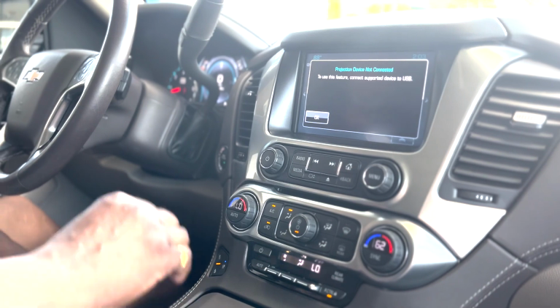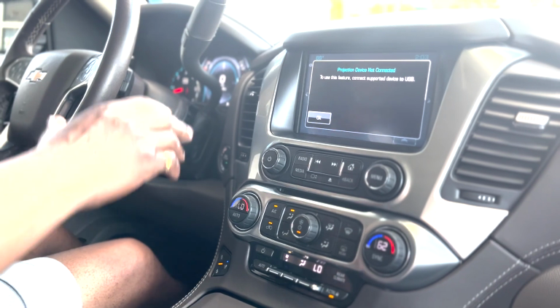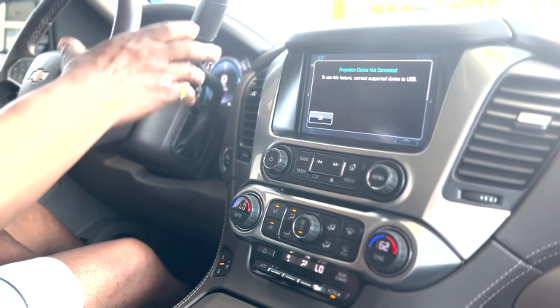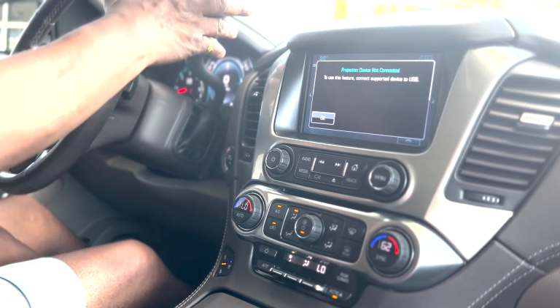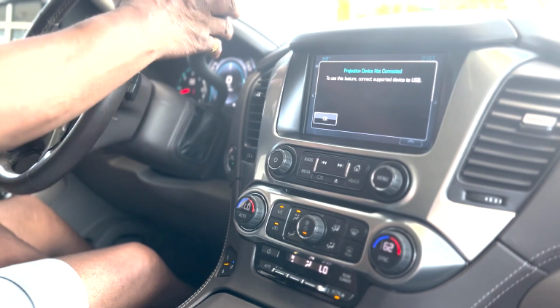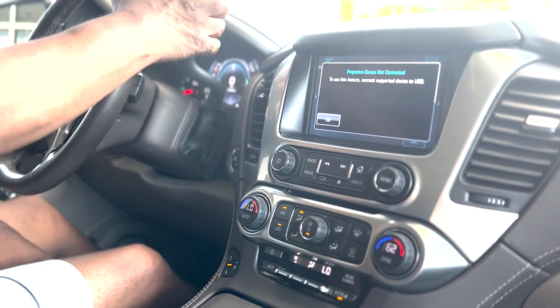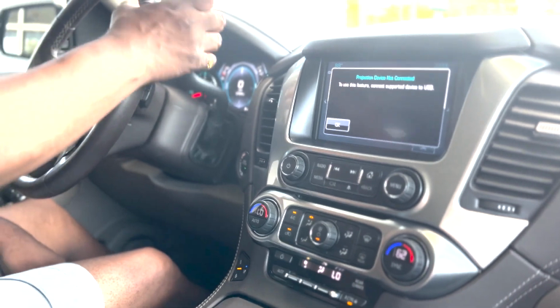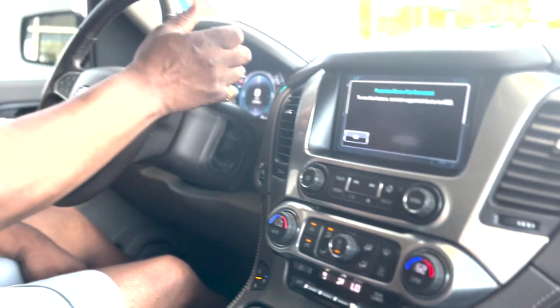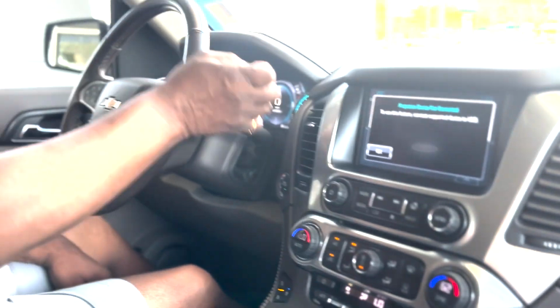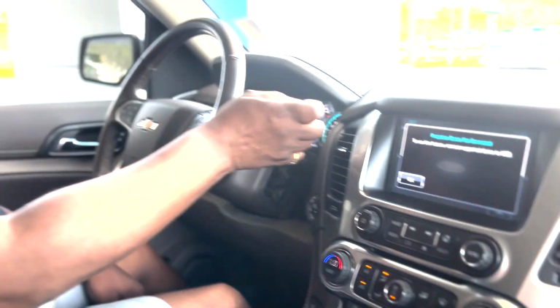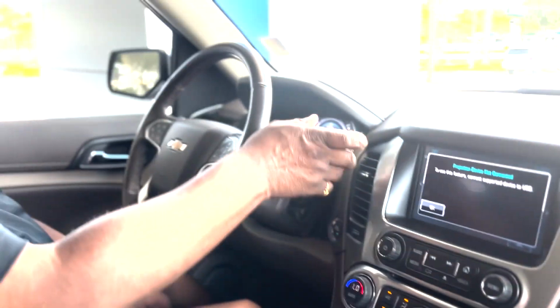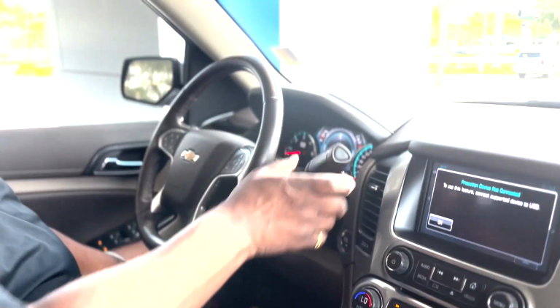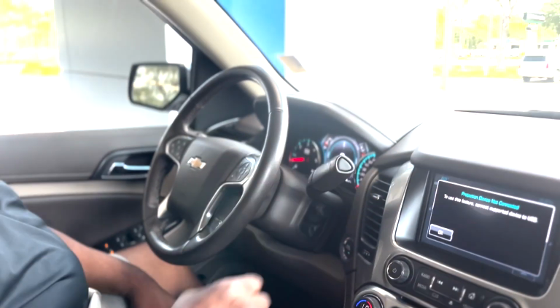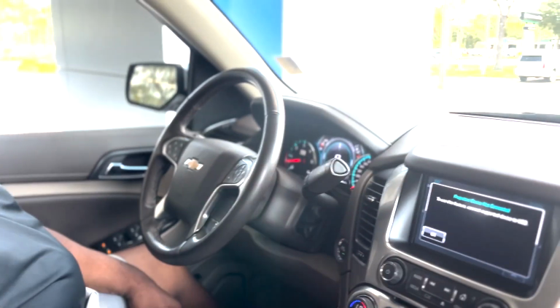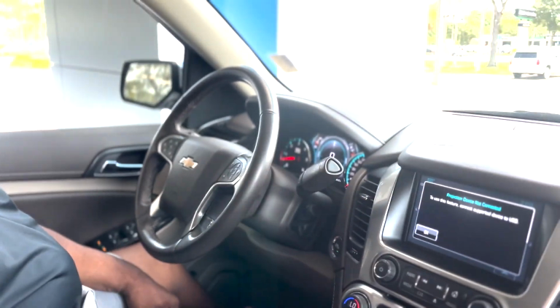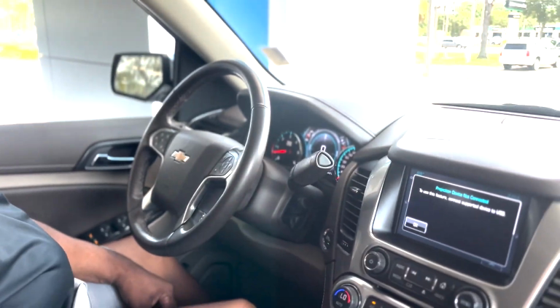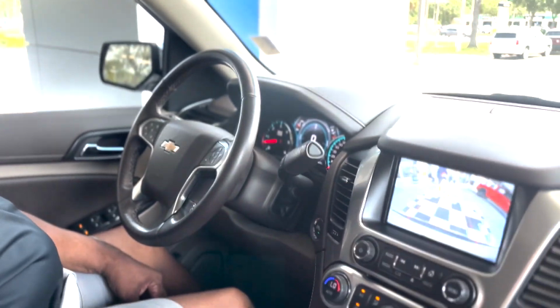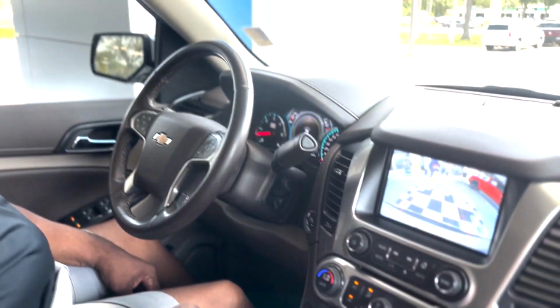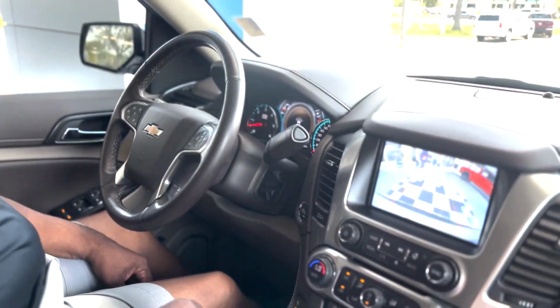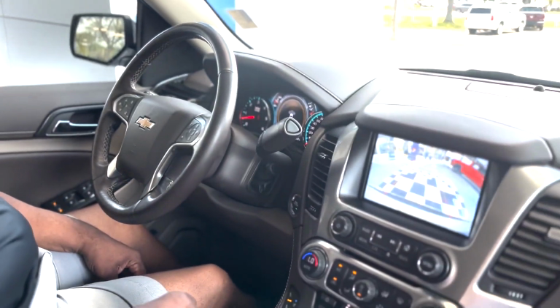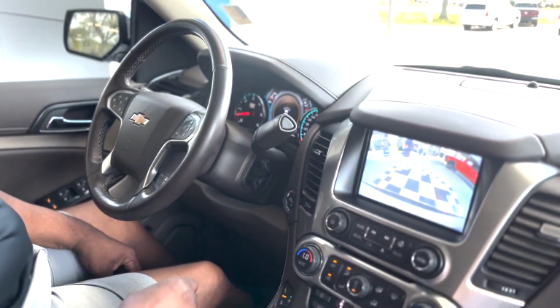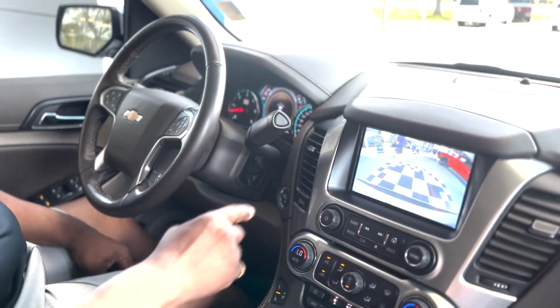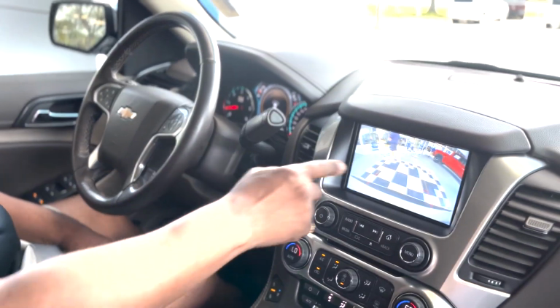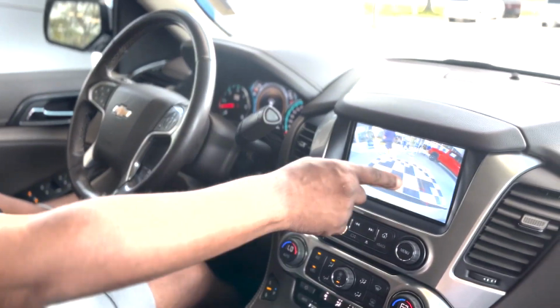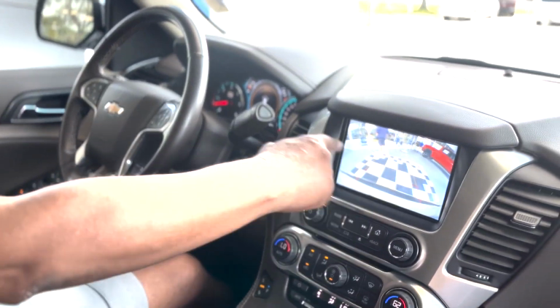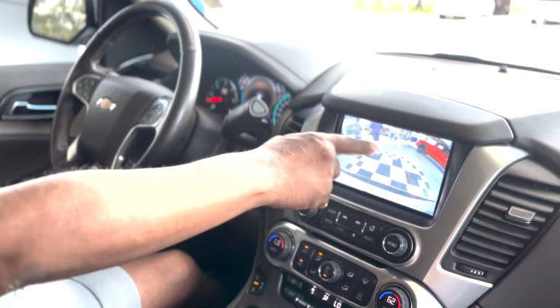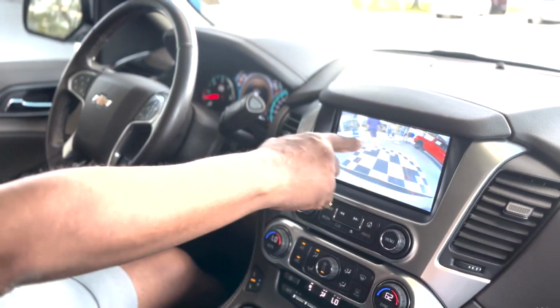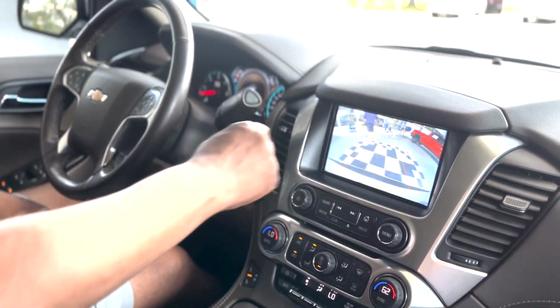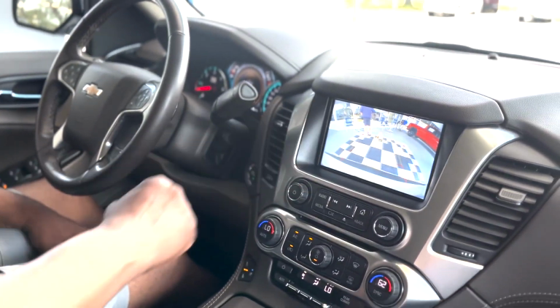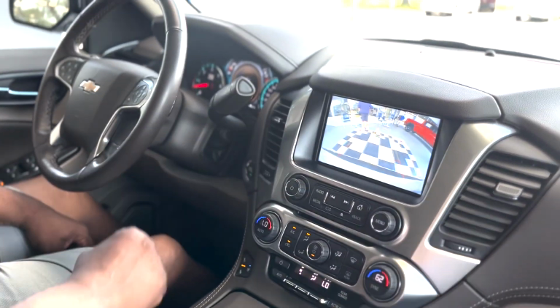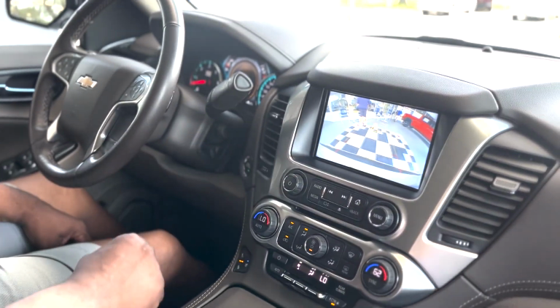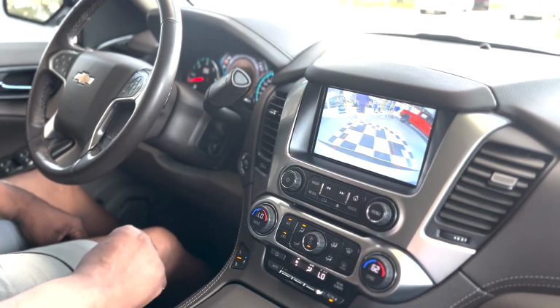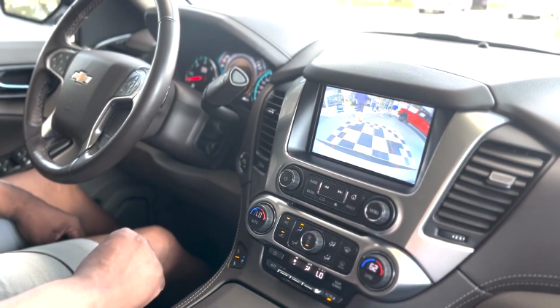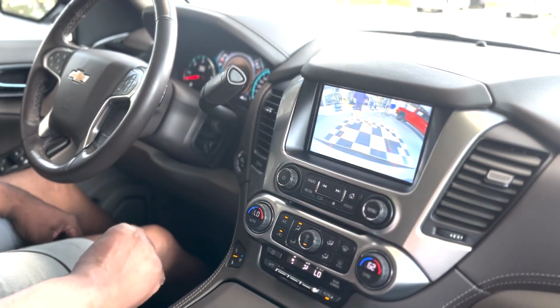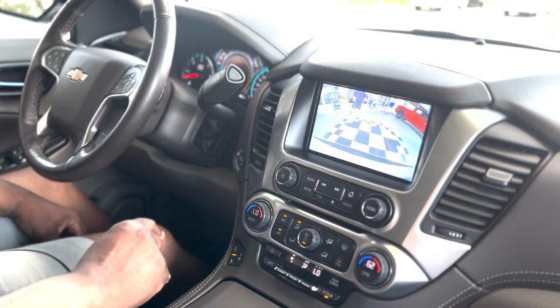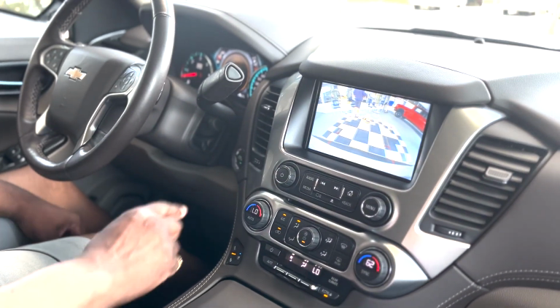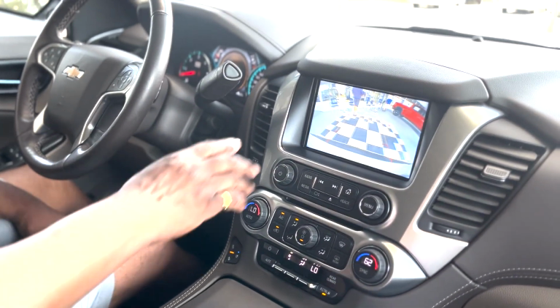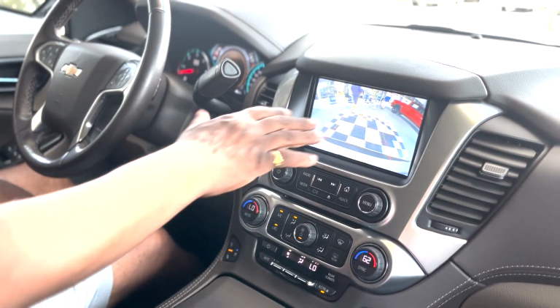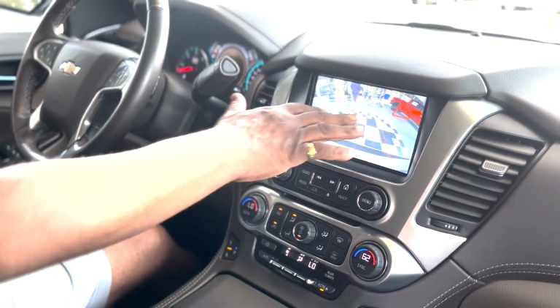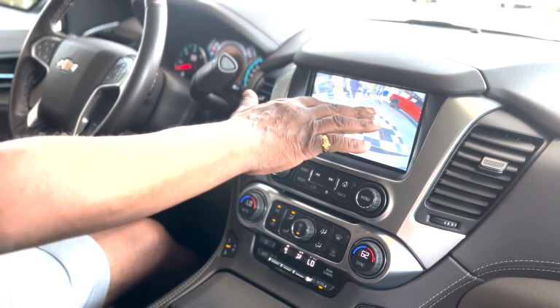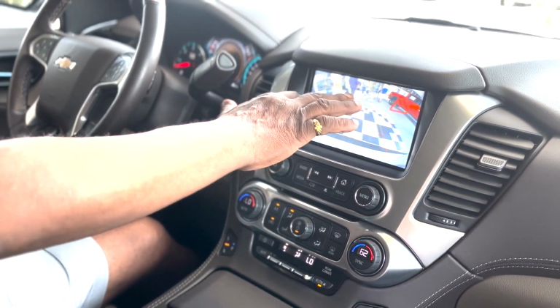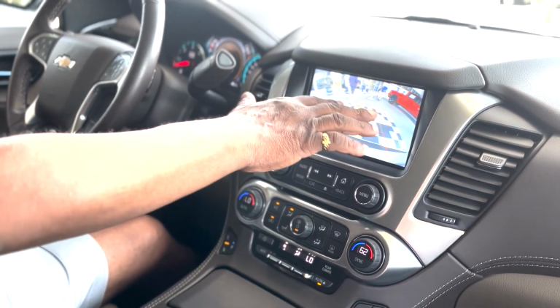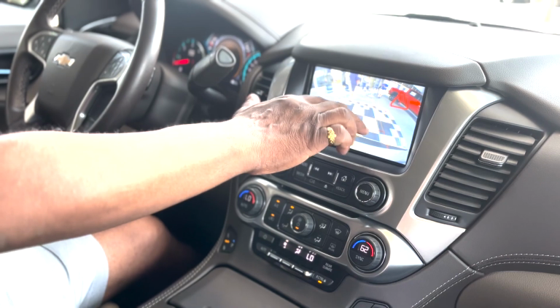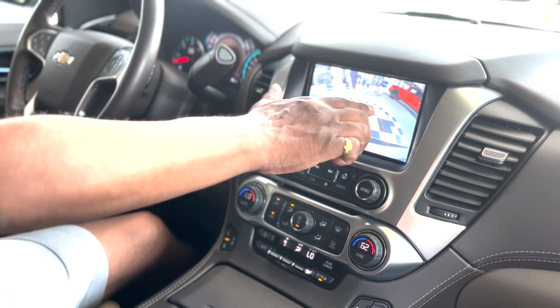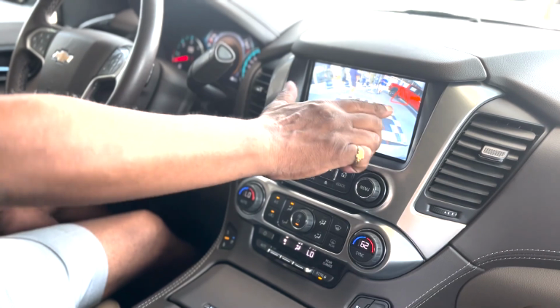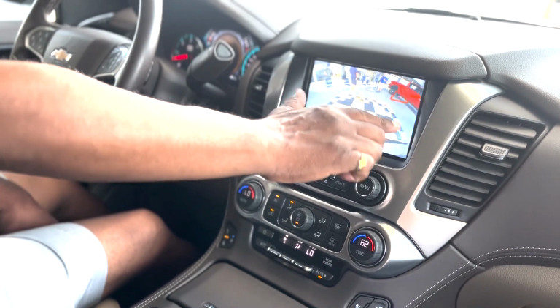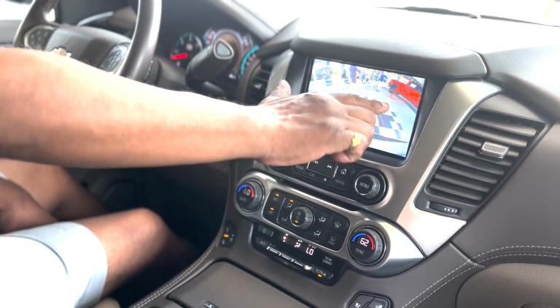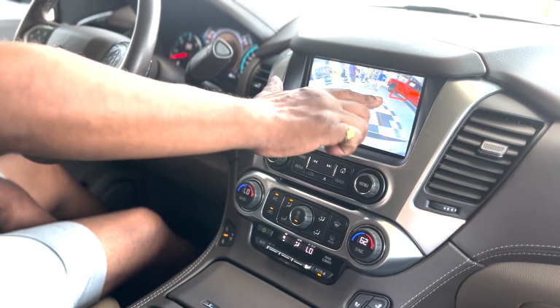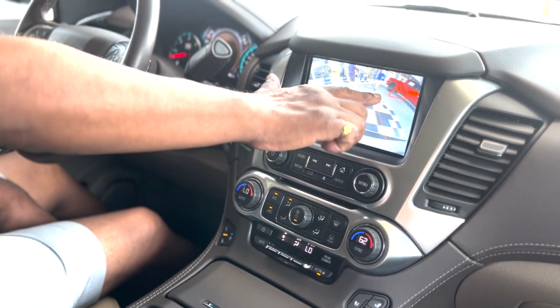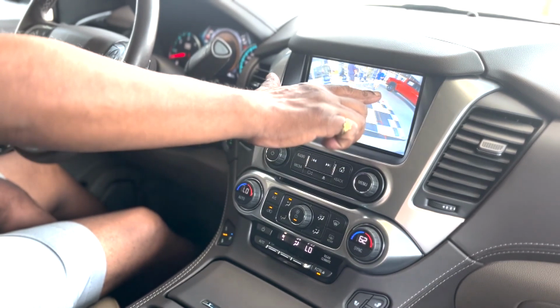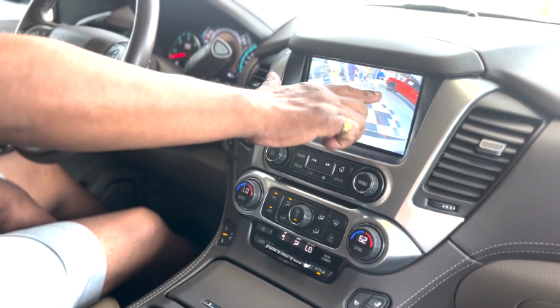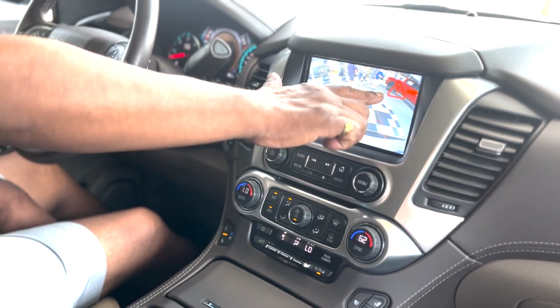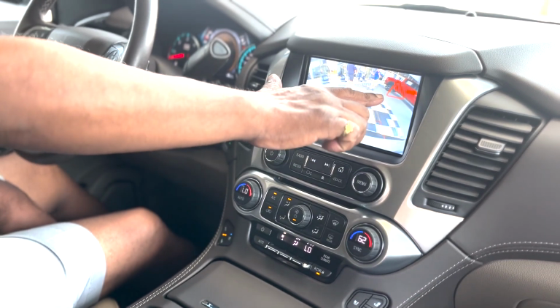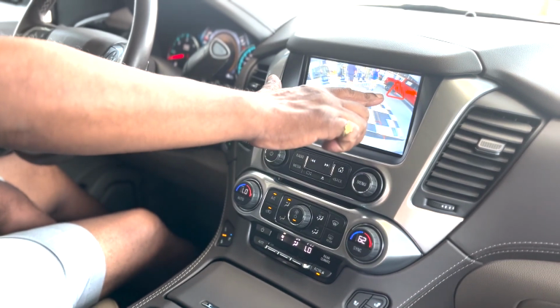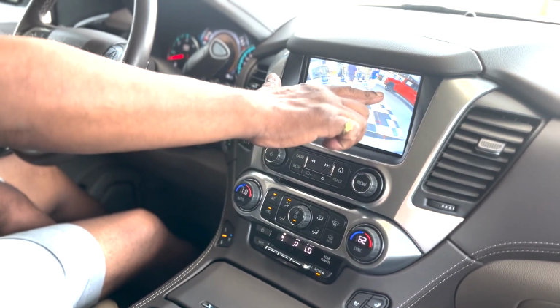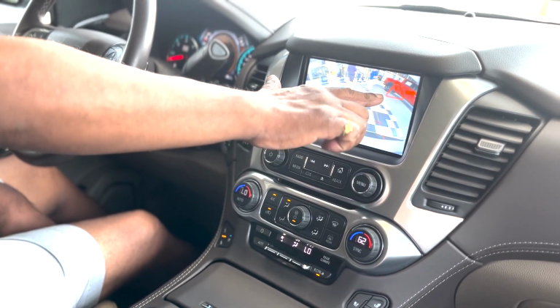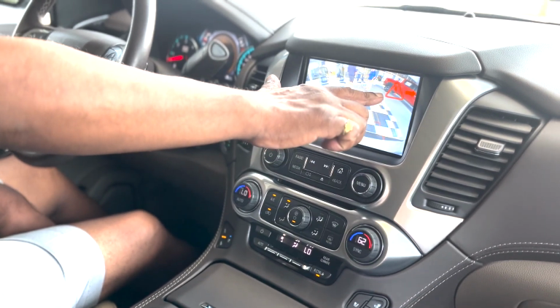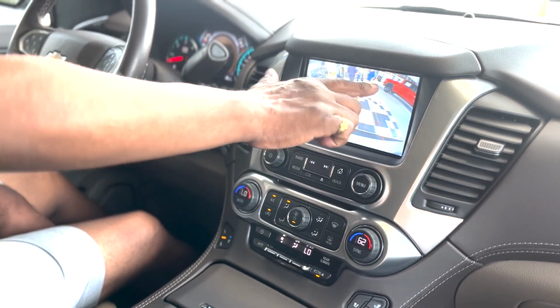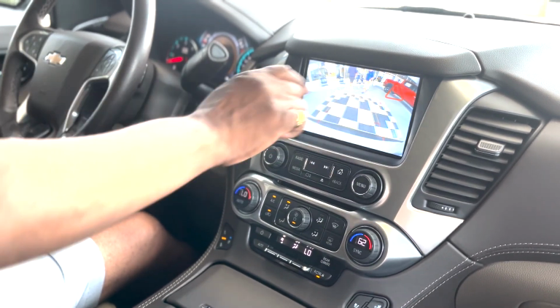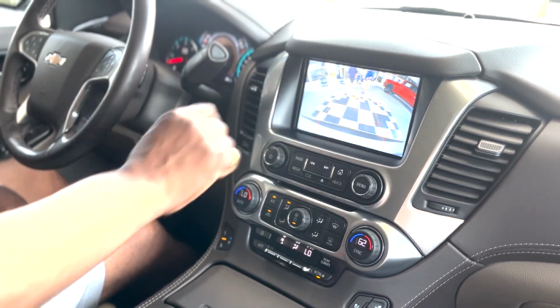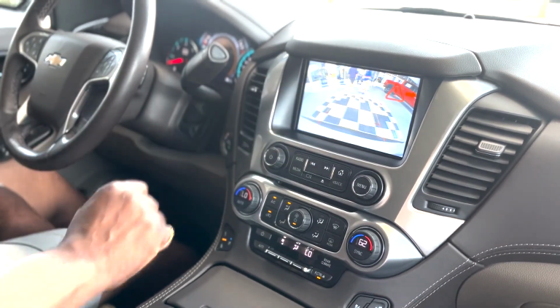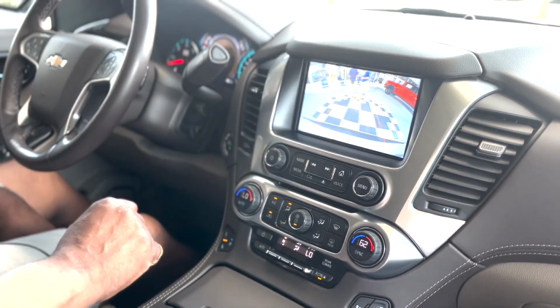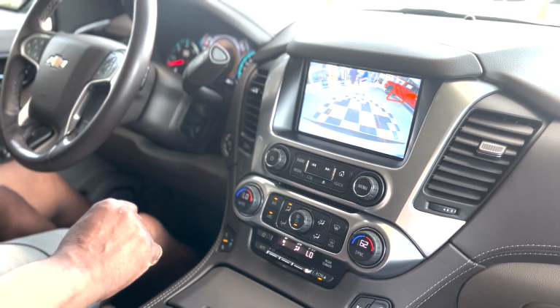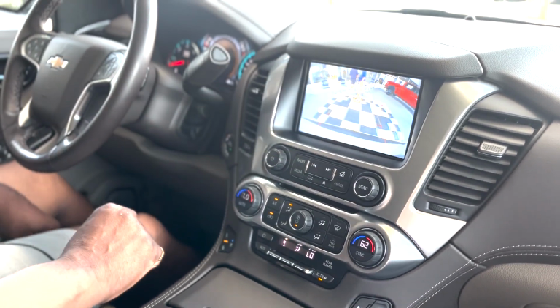Take a look at the backup camera — it has guidelines, and it buzzes the seat when you're too close, letting you know what direction something is coming from.